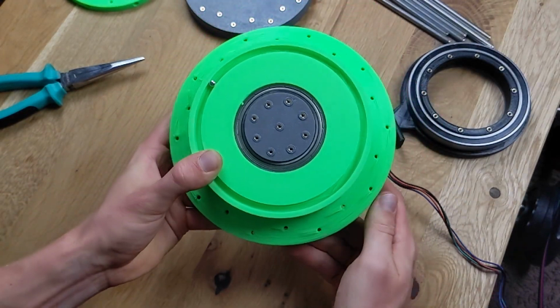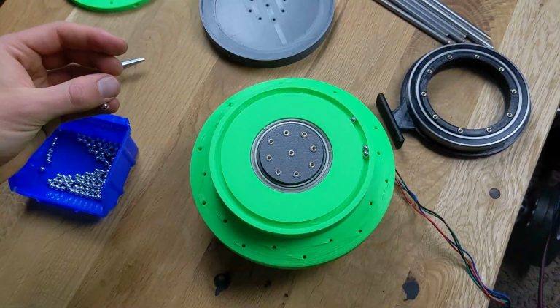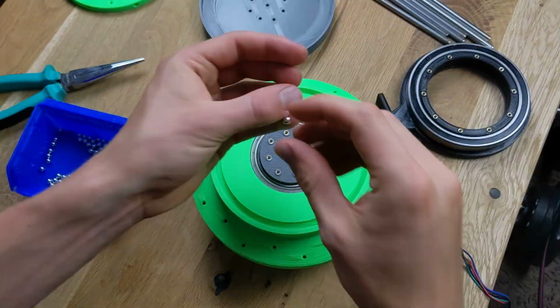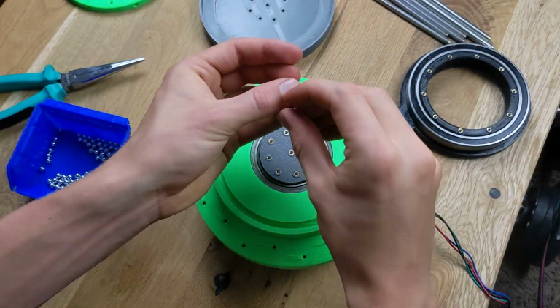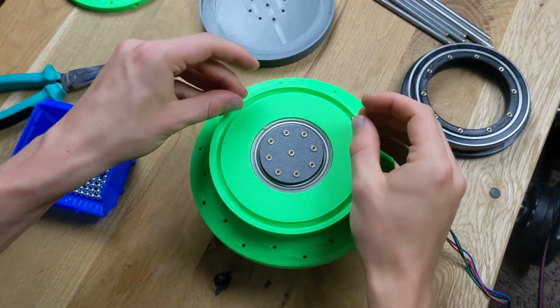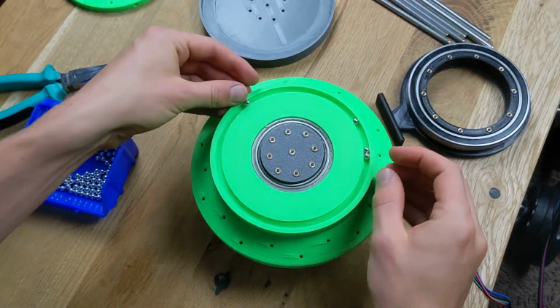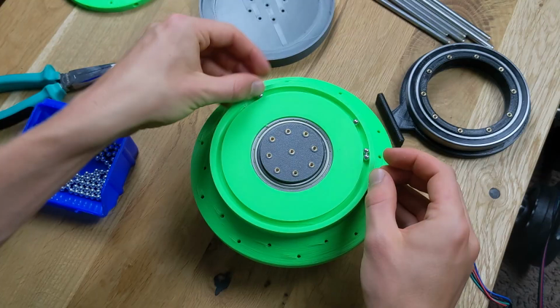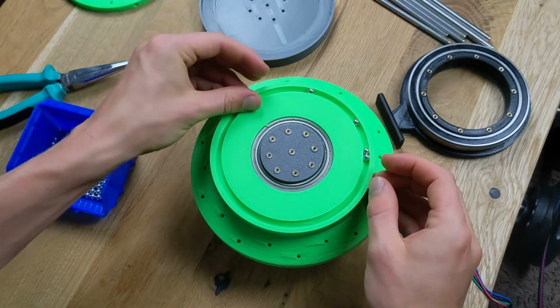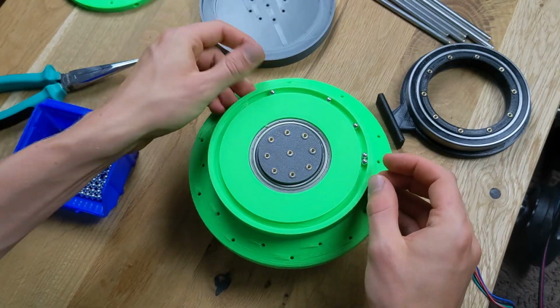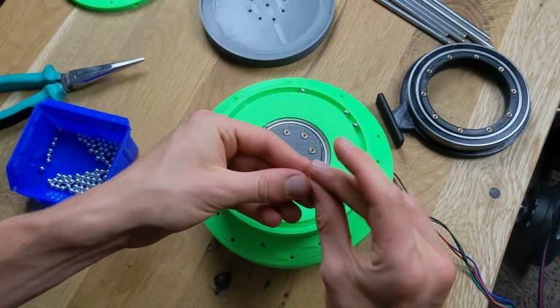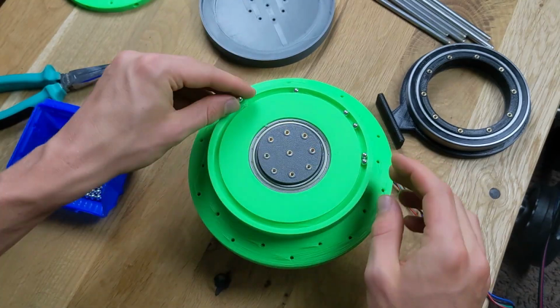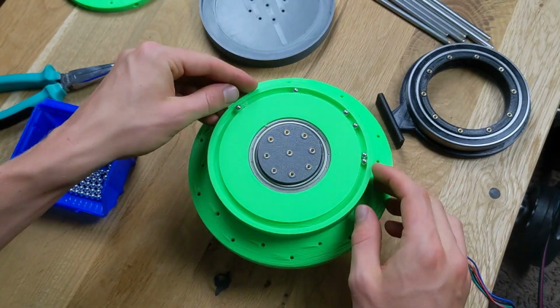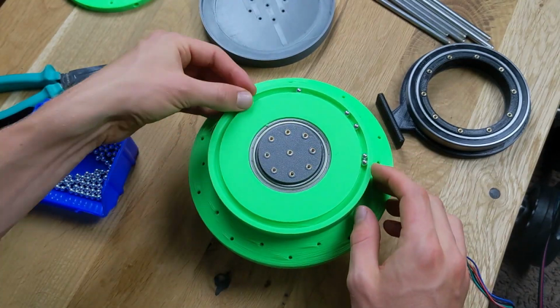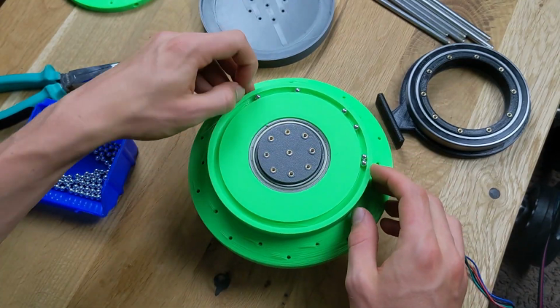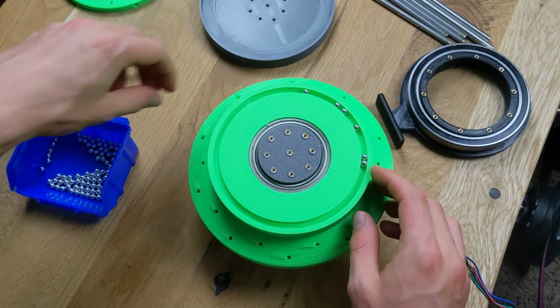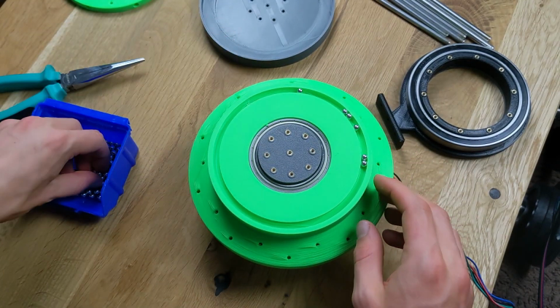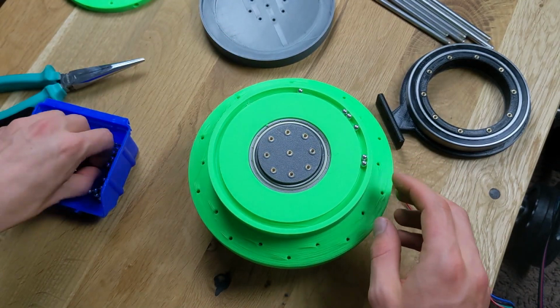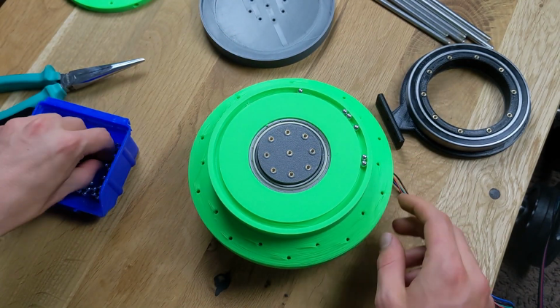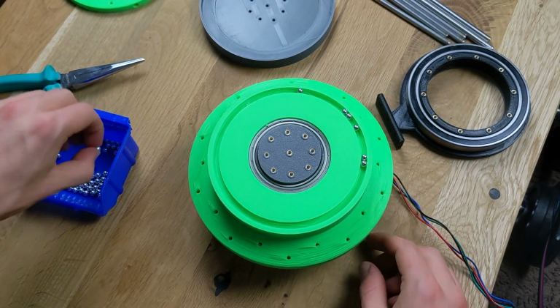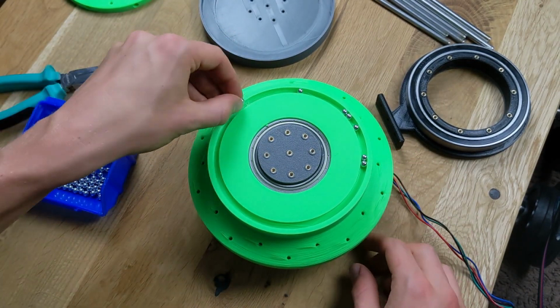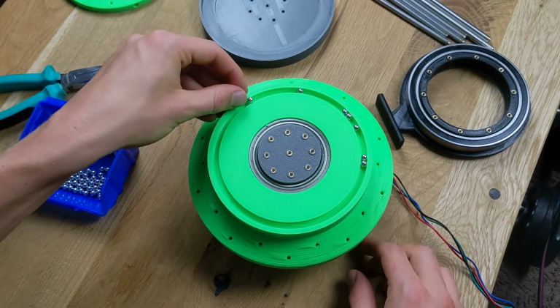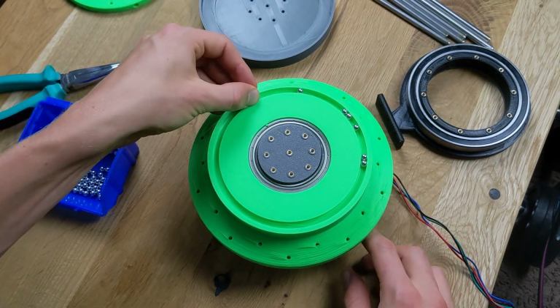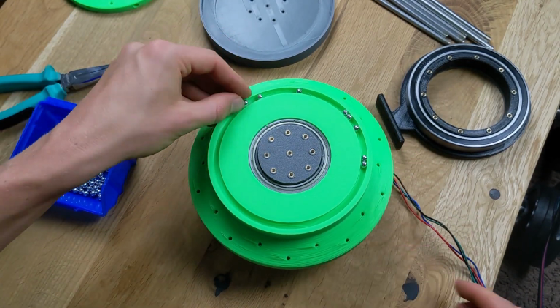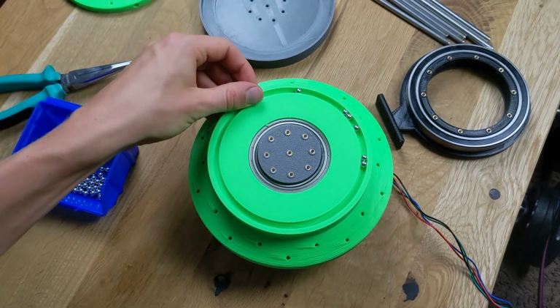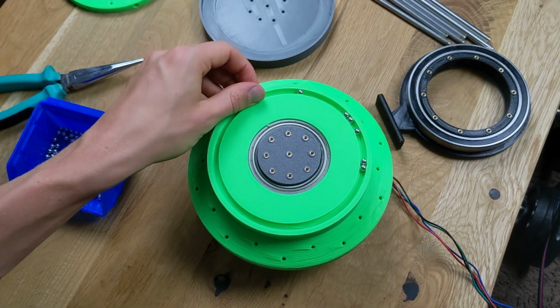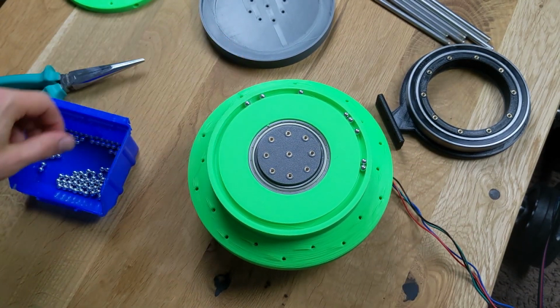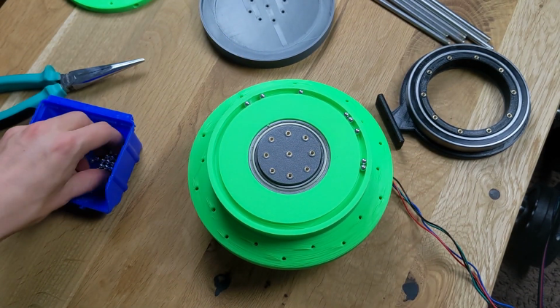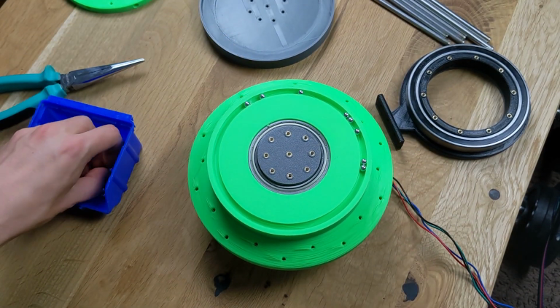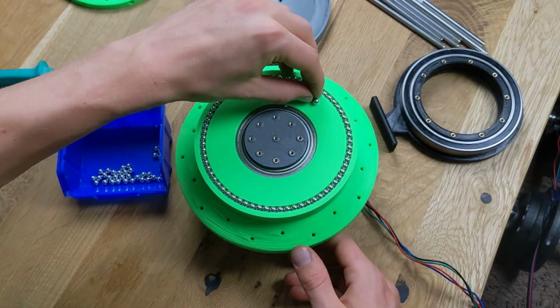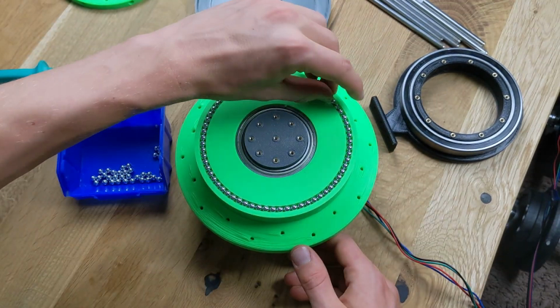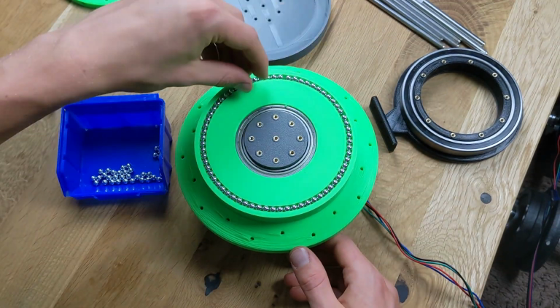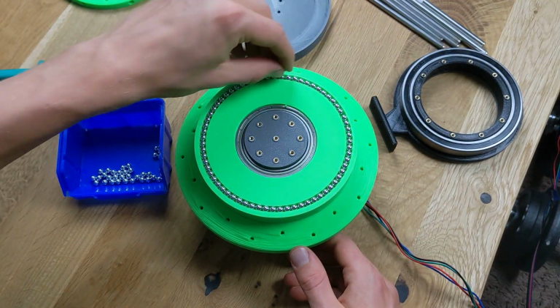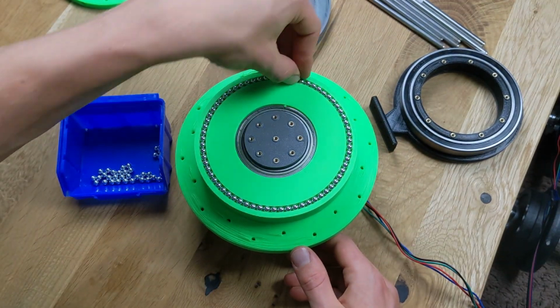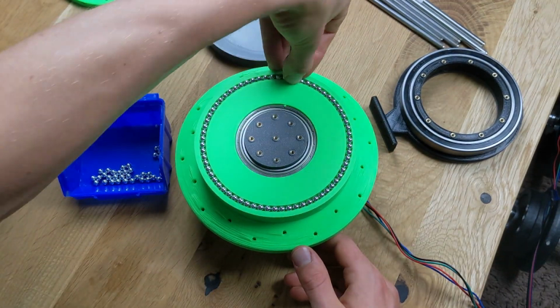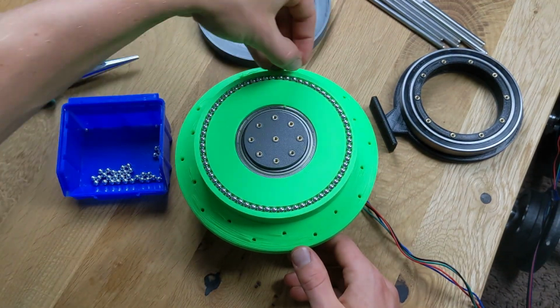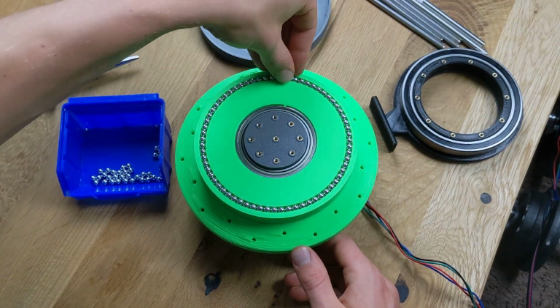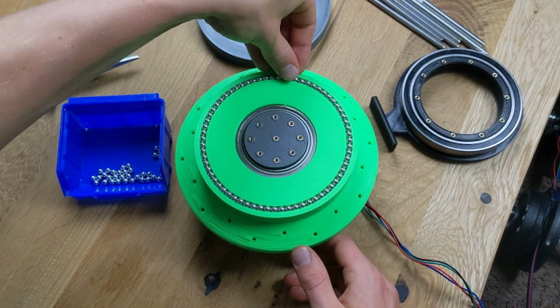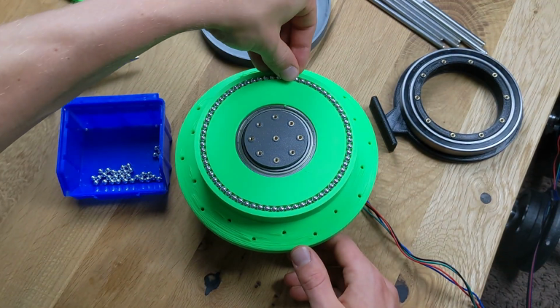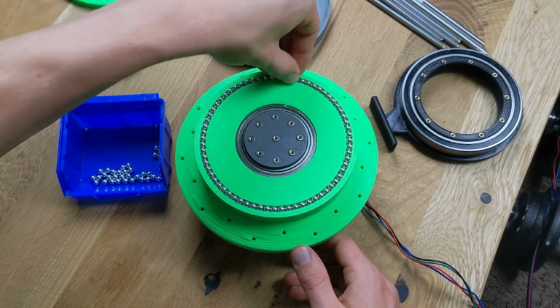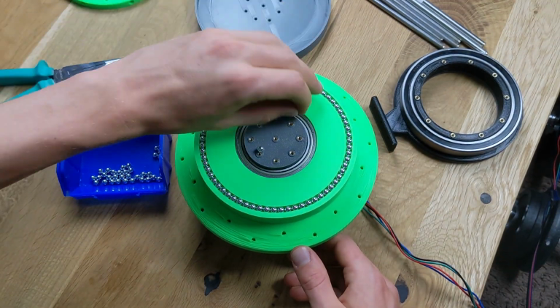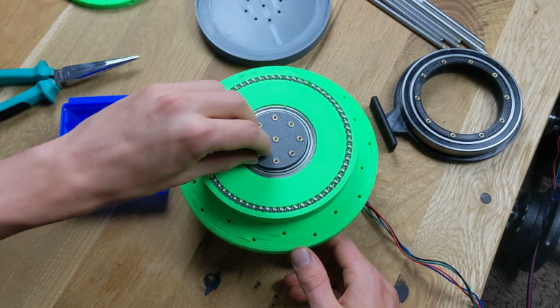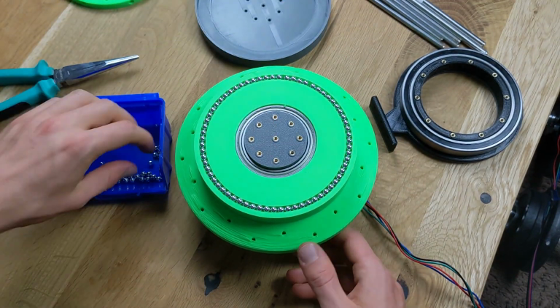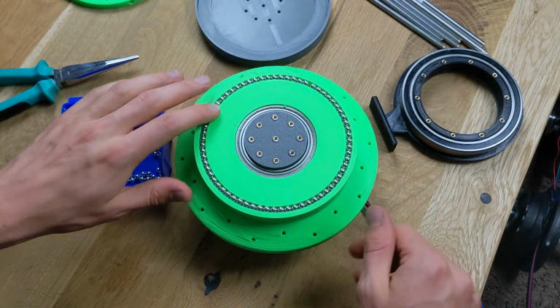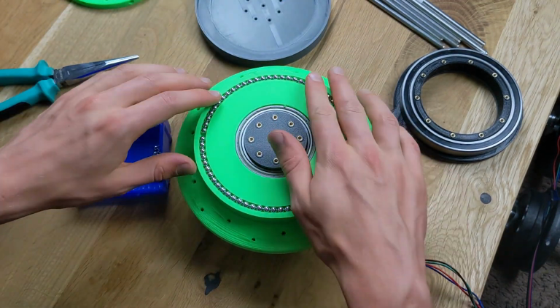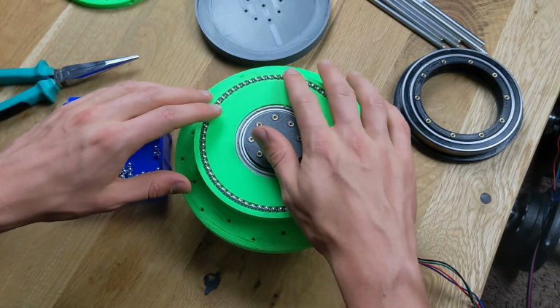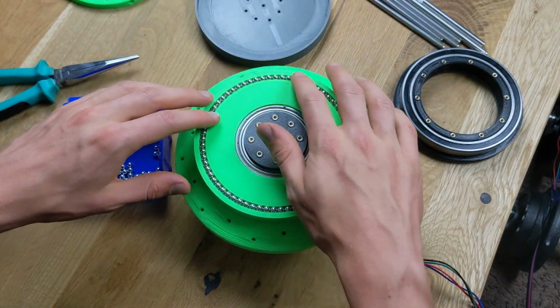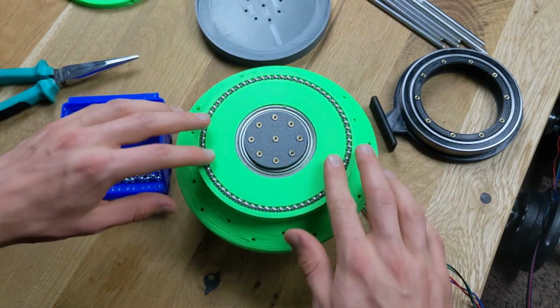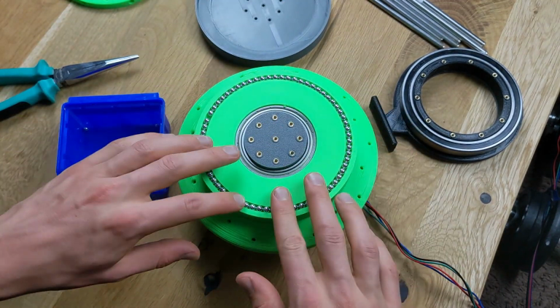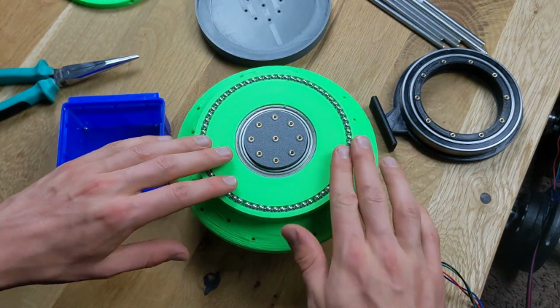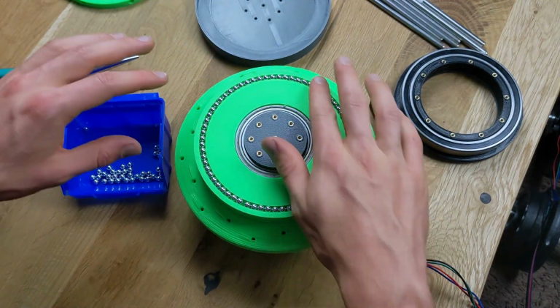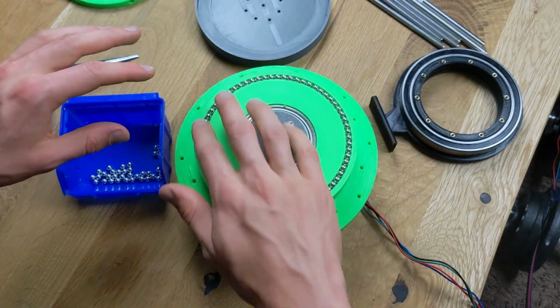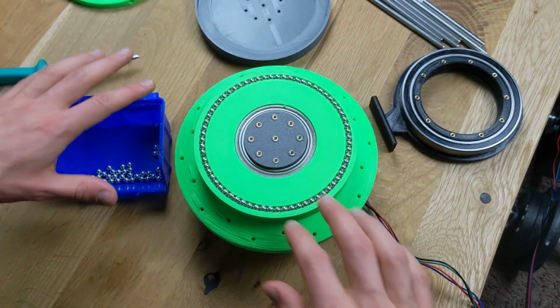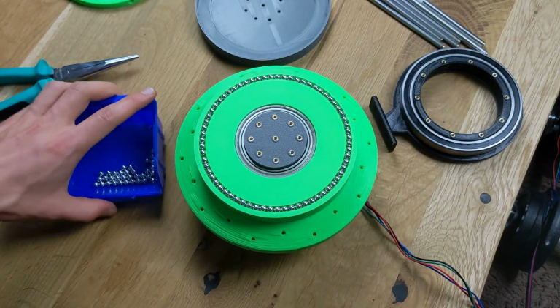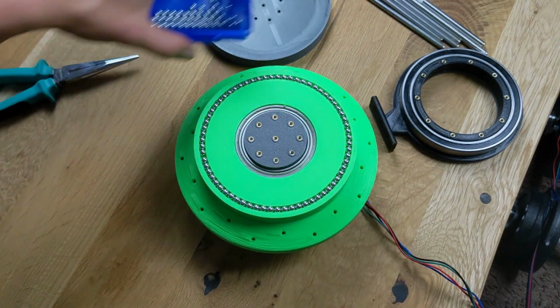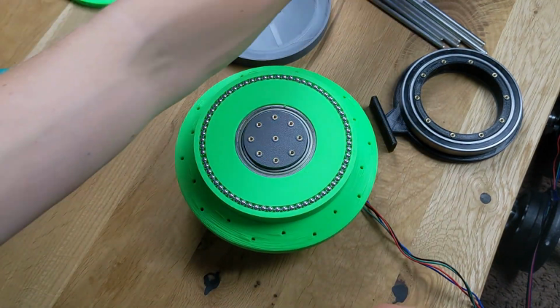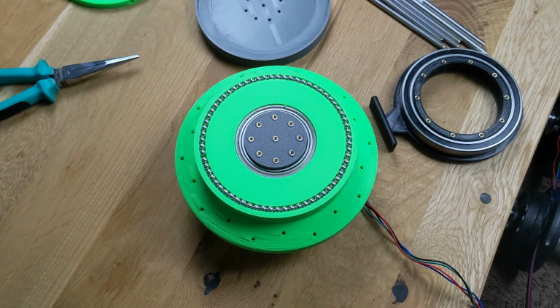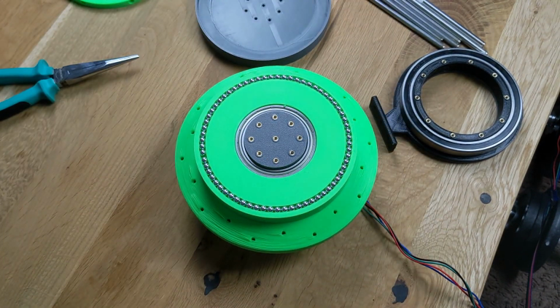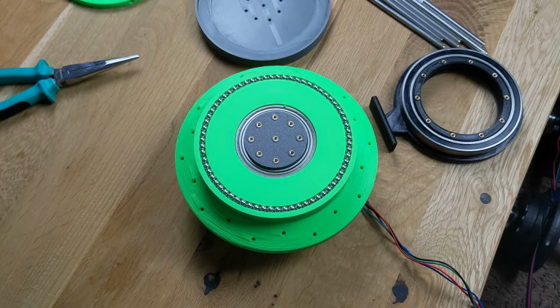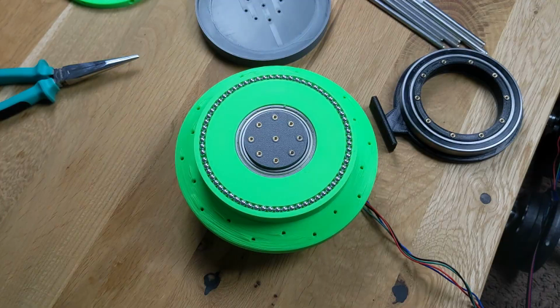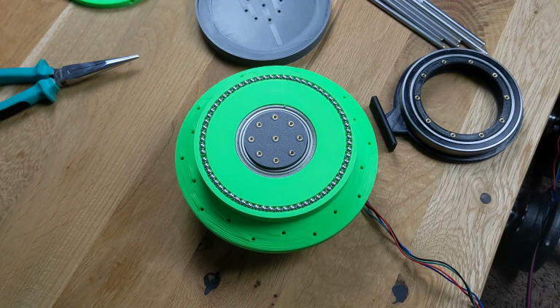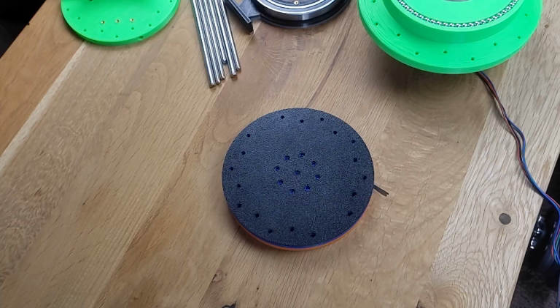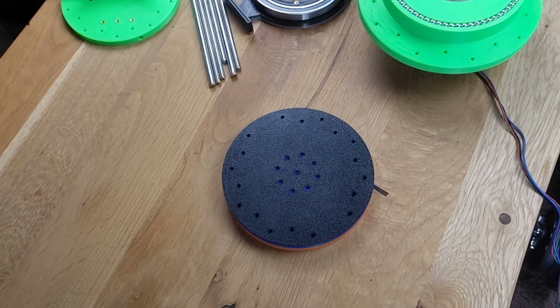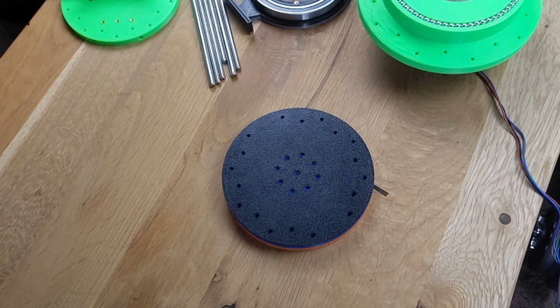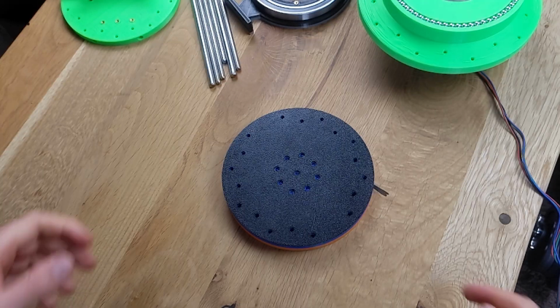Moving on to the front of our first axis, I add a 6mm steel ball to the 3D-printed part and ensure it stays in place.